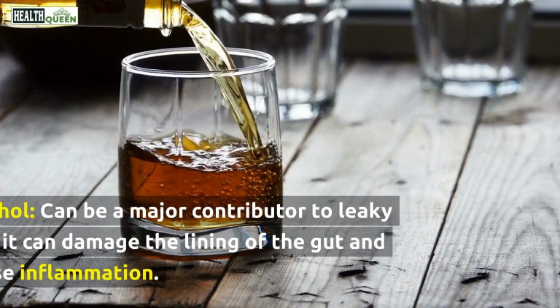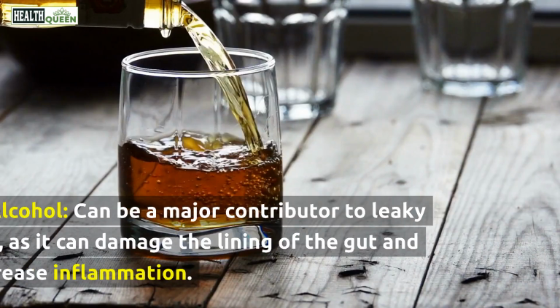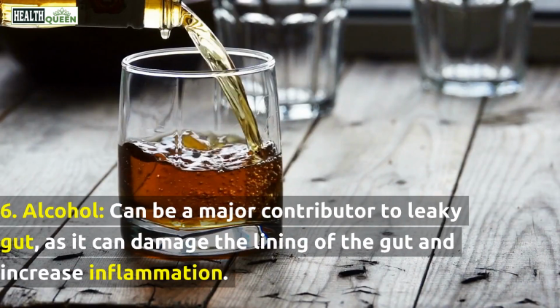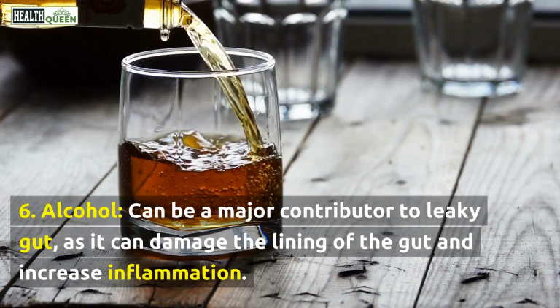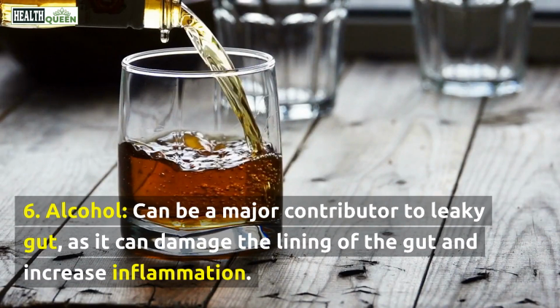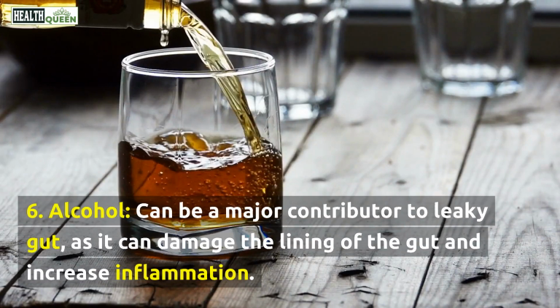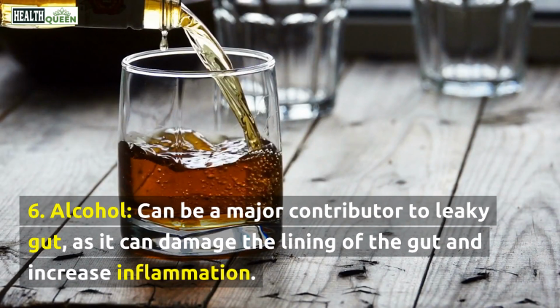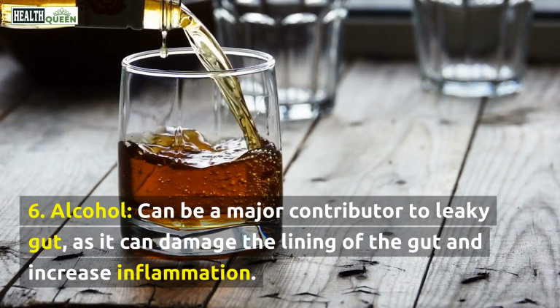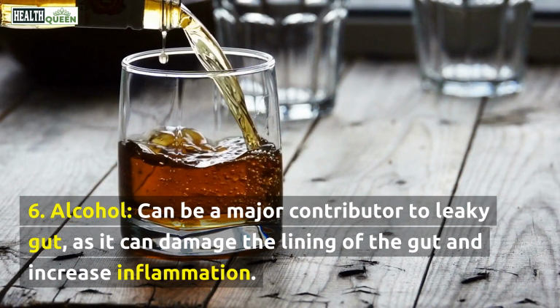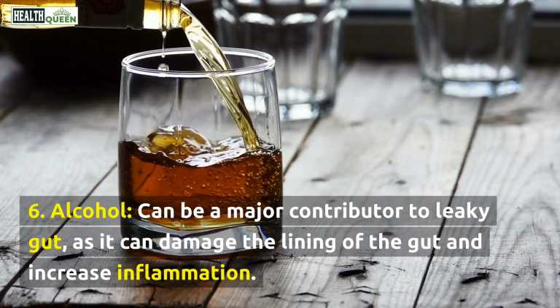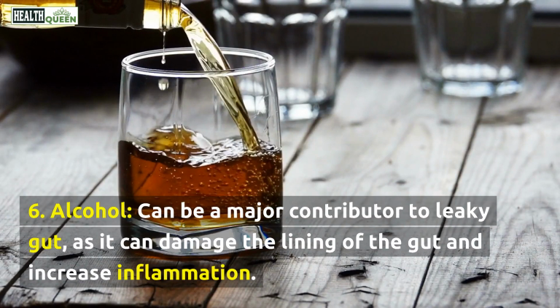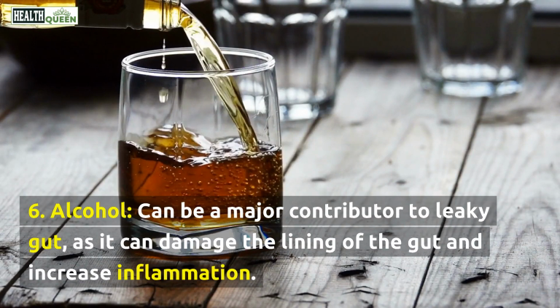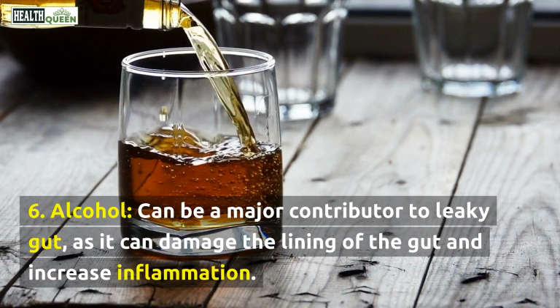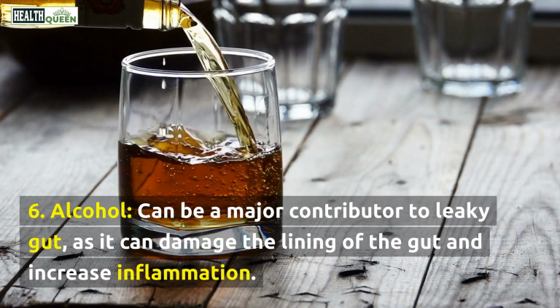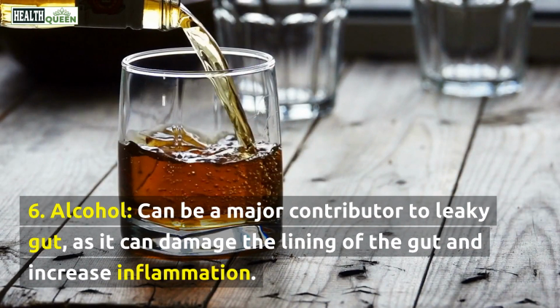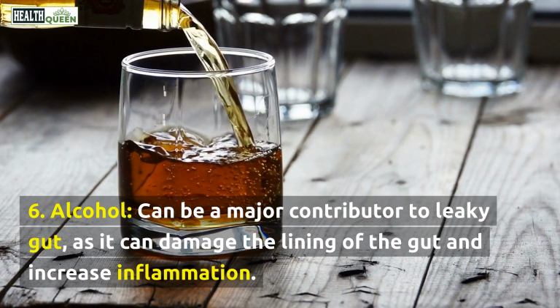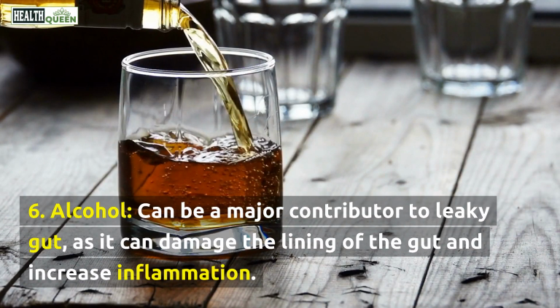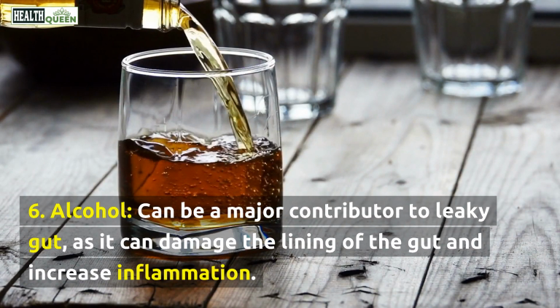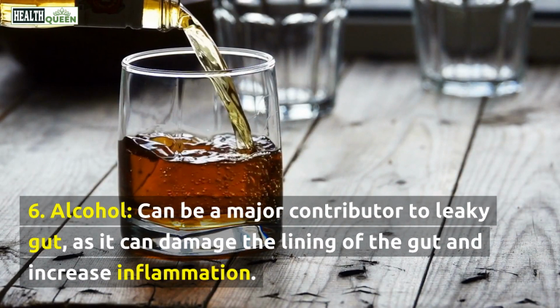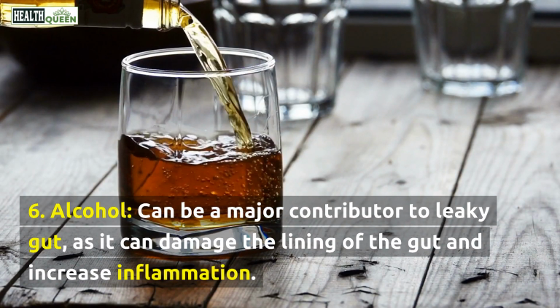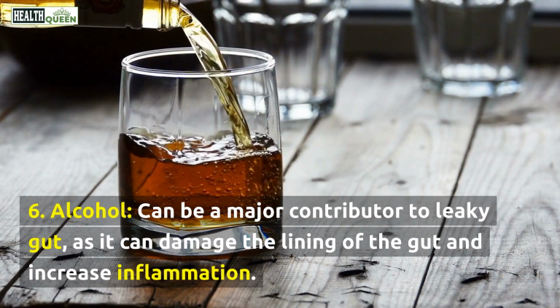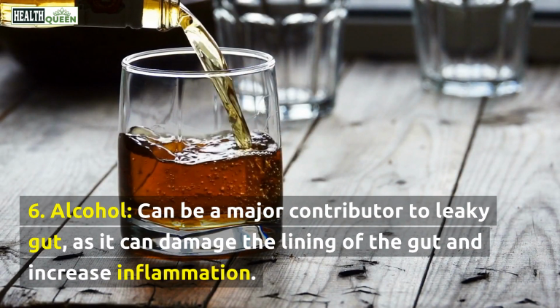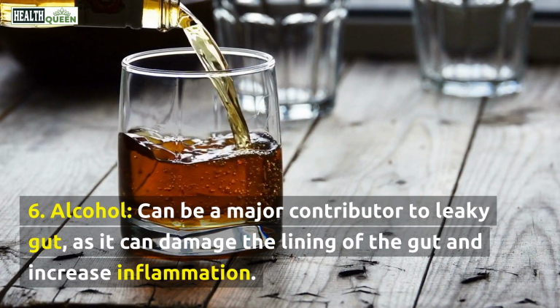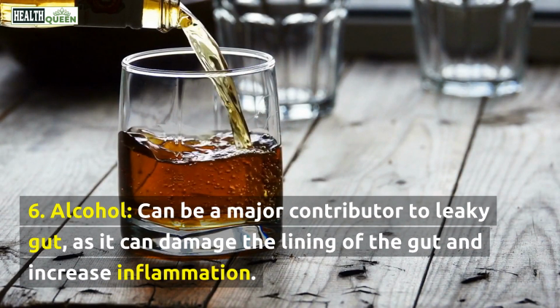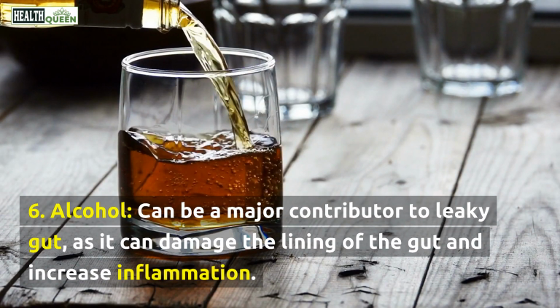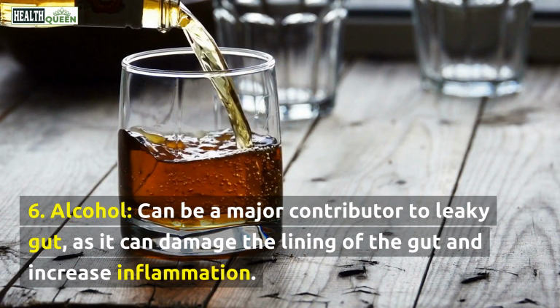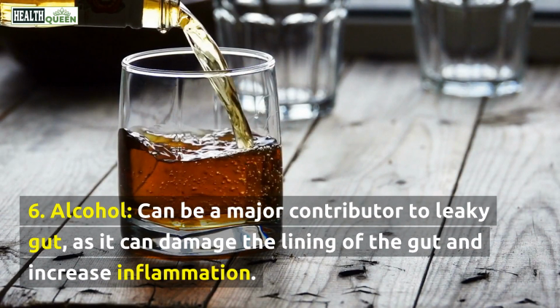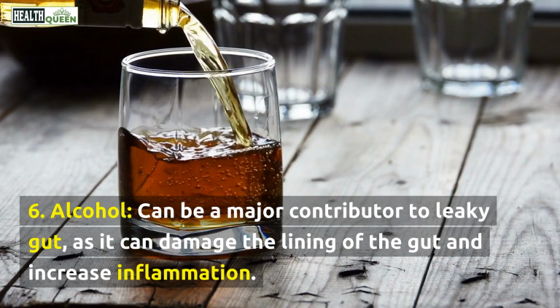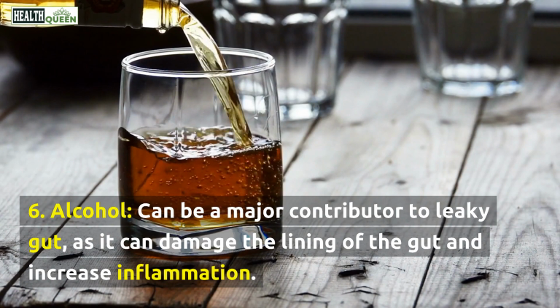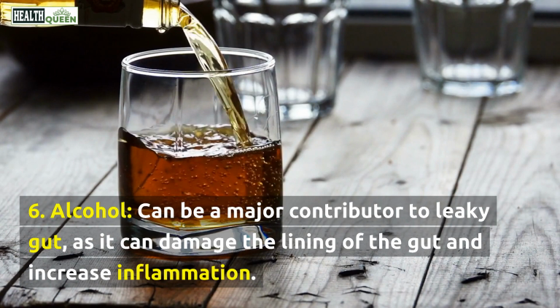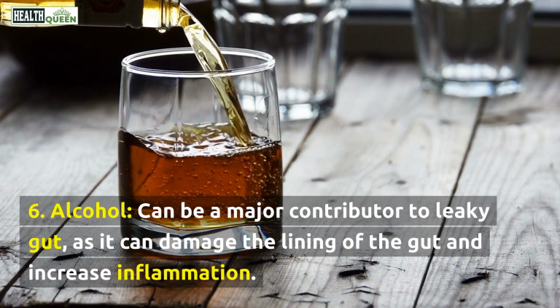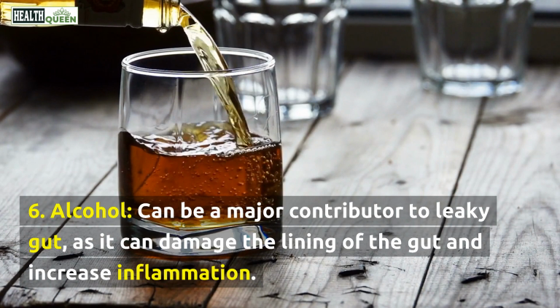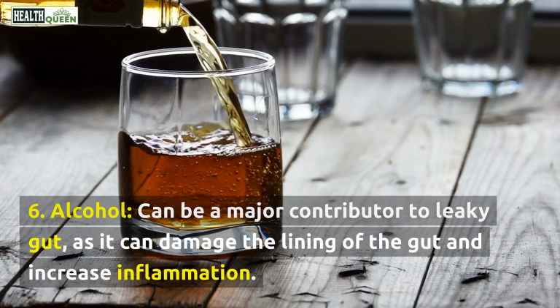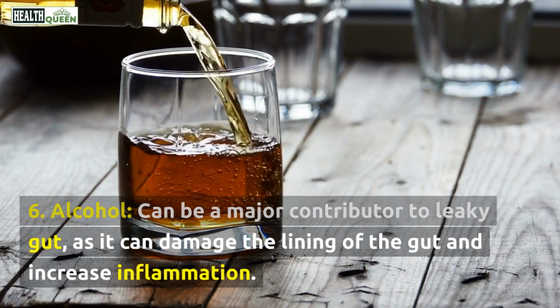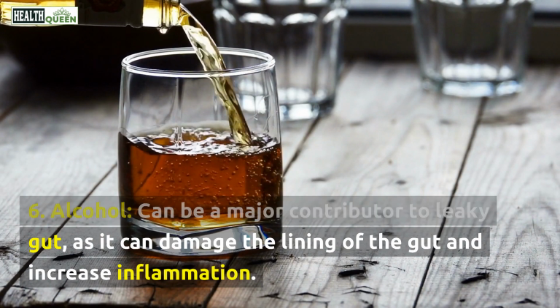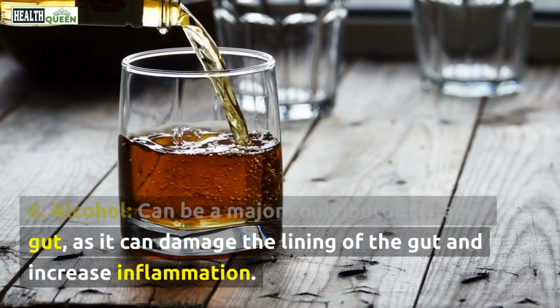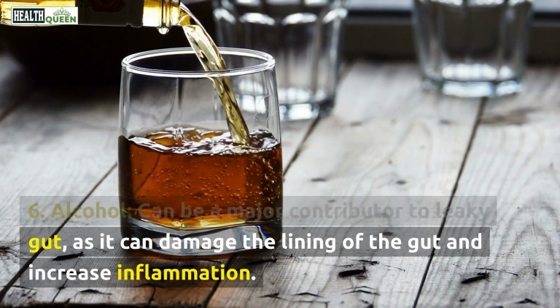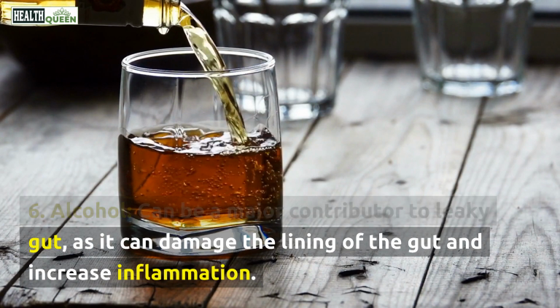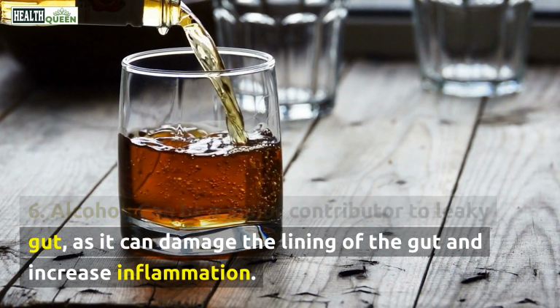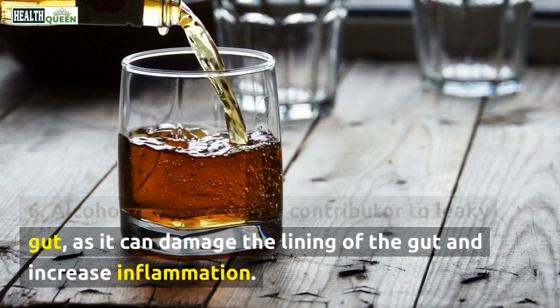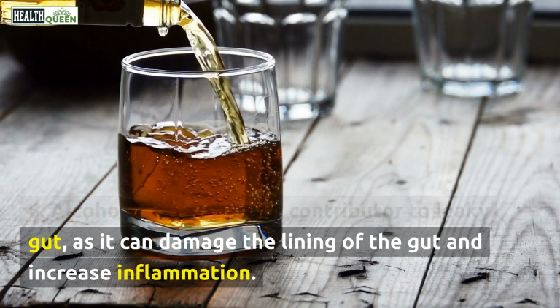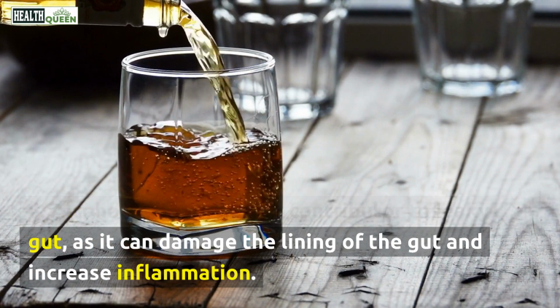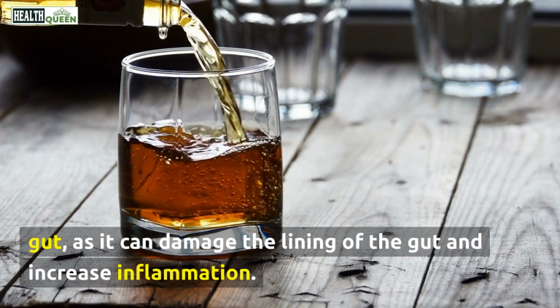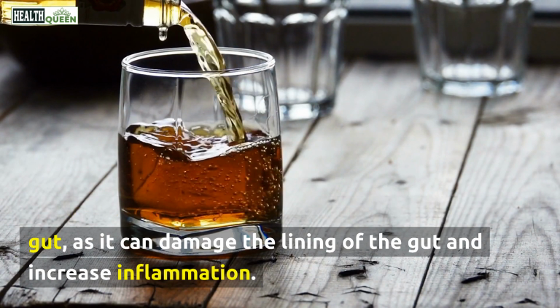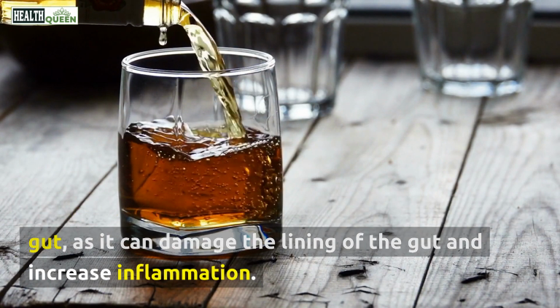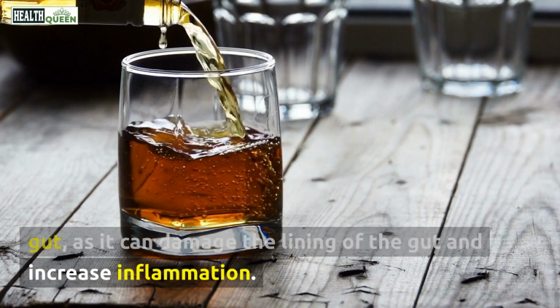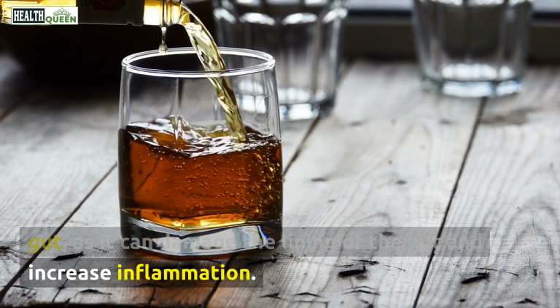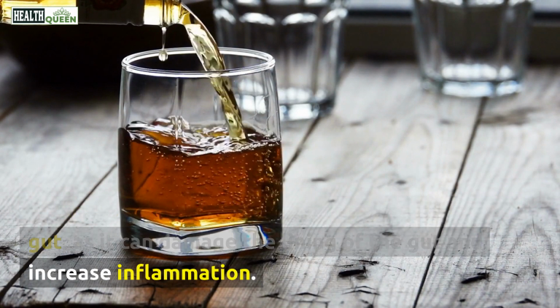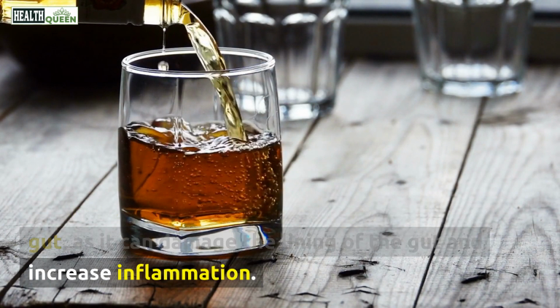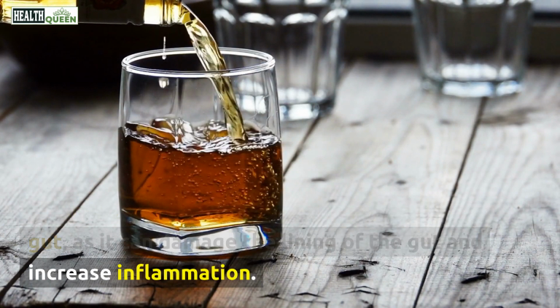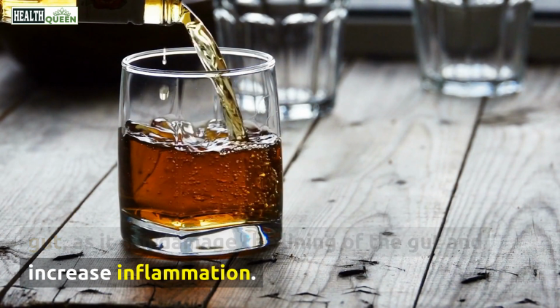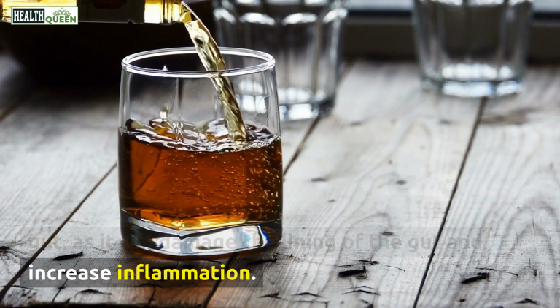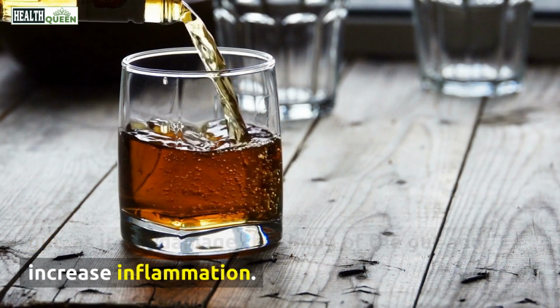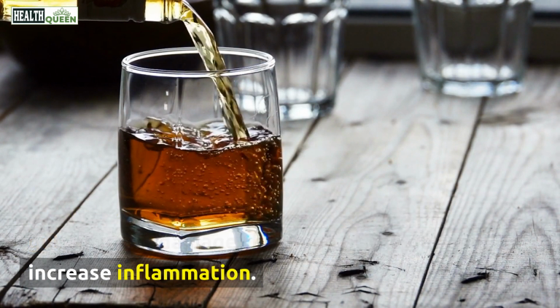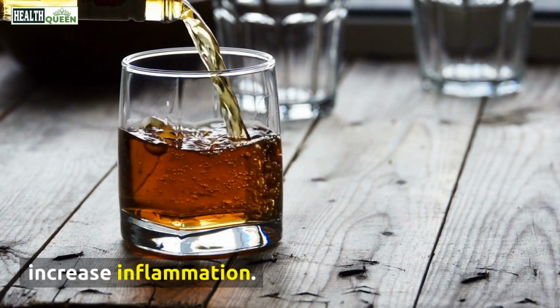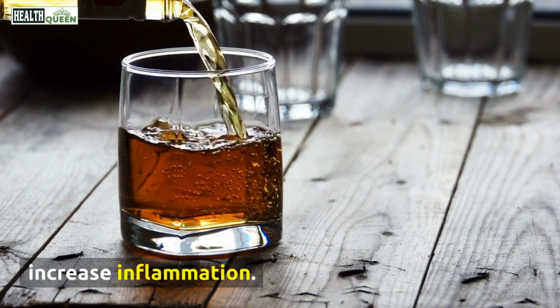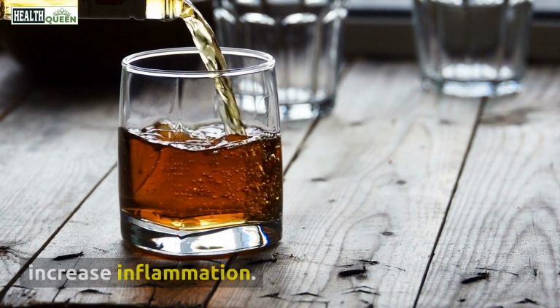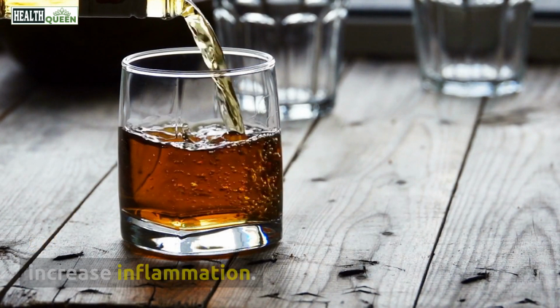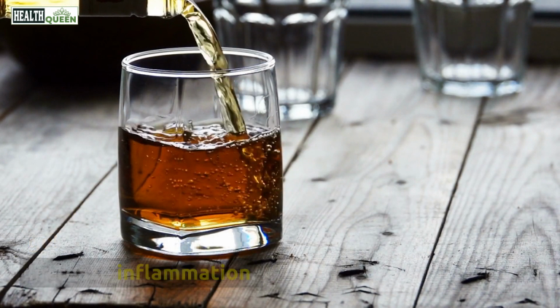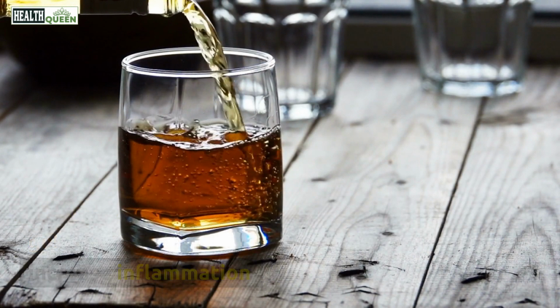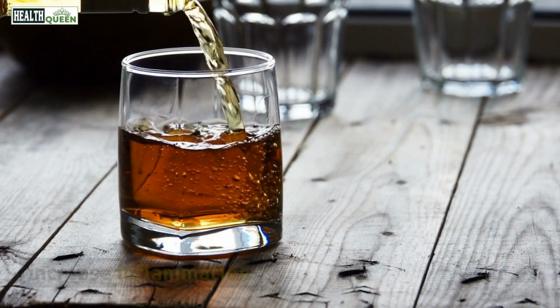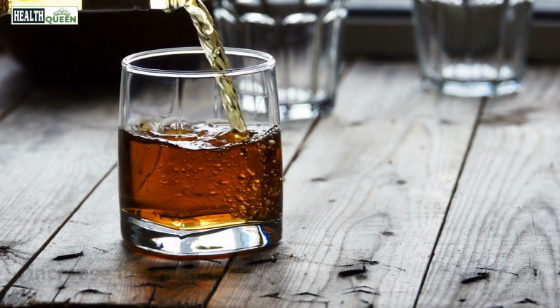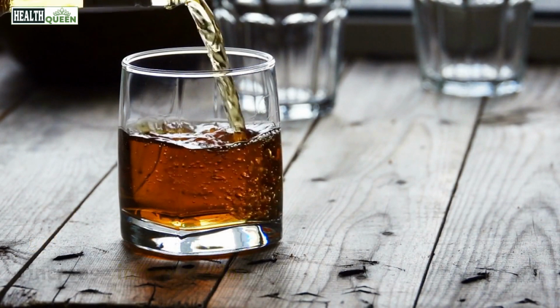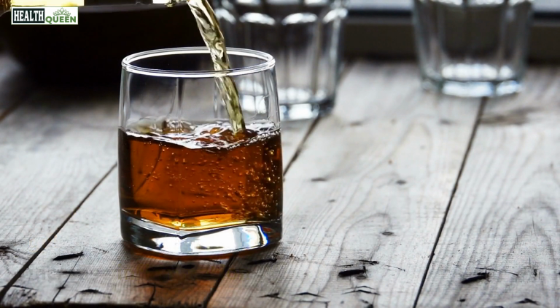6. Alcohol. Alcohol can be a major contributor to leaky gut, as it can damage the lining of the gut and increase inflammation.